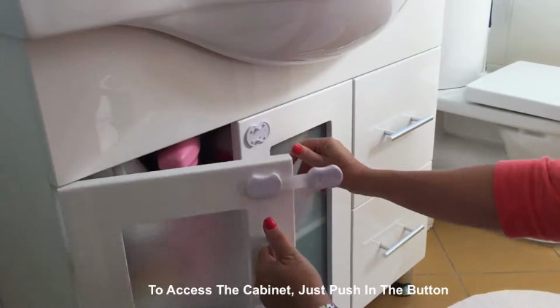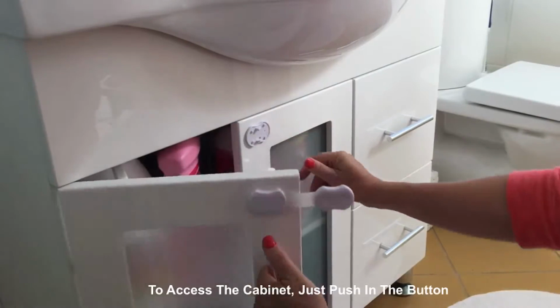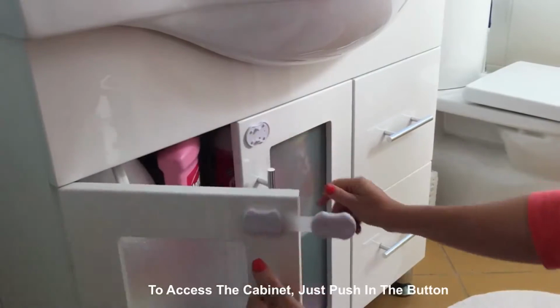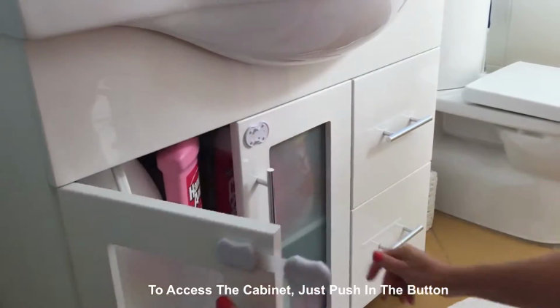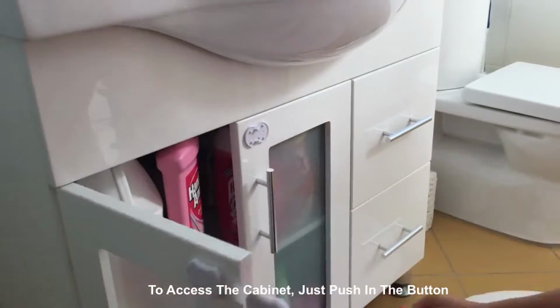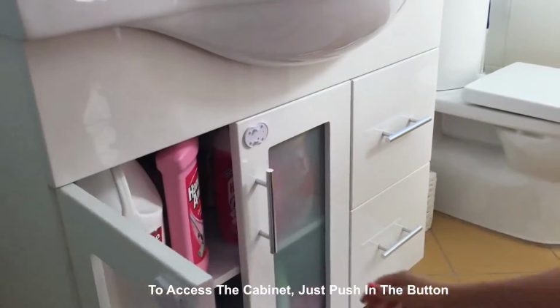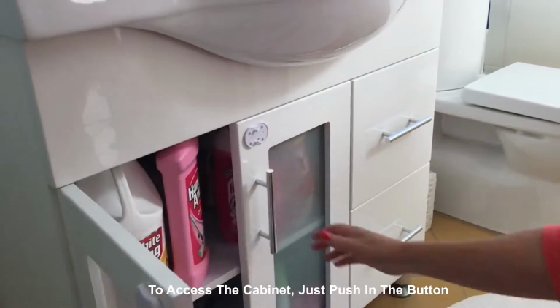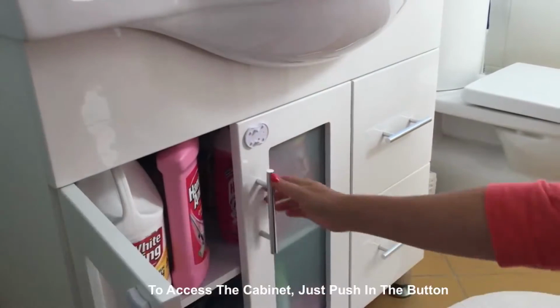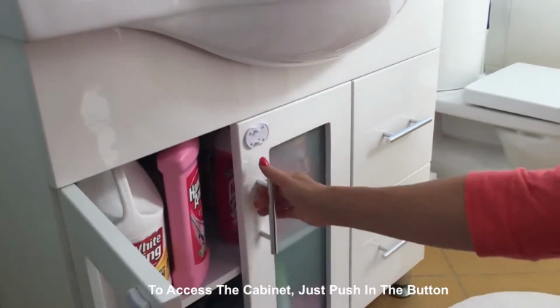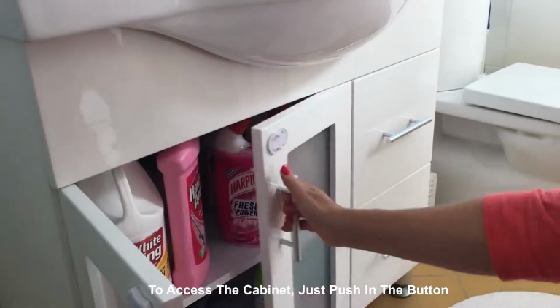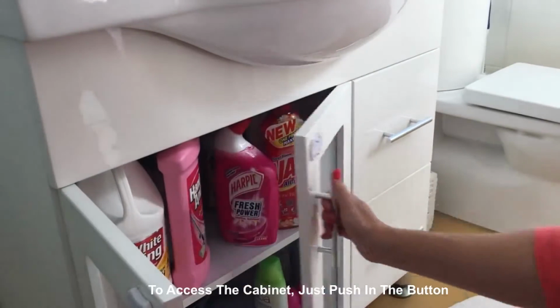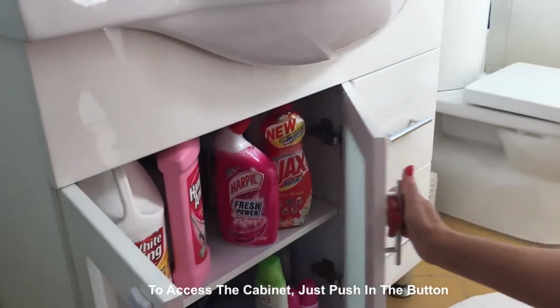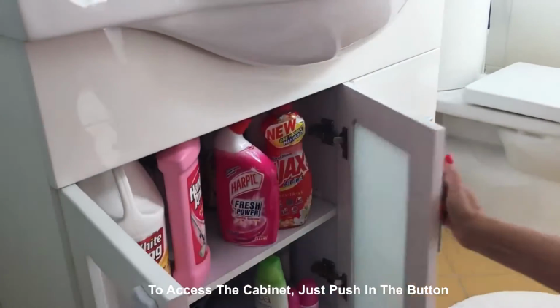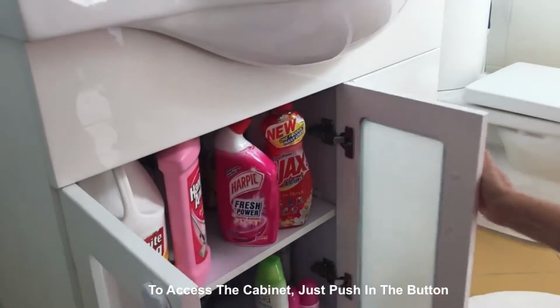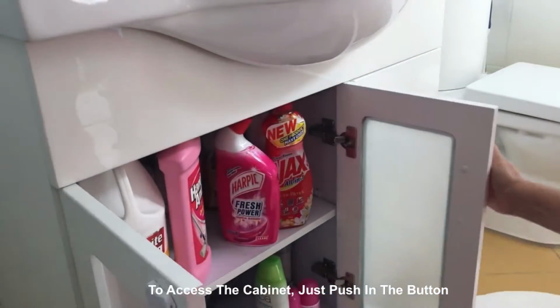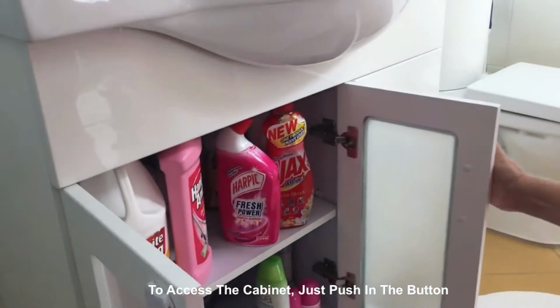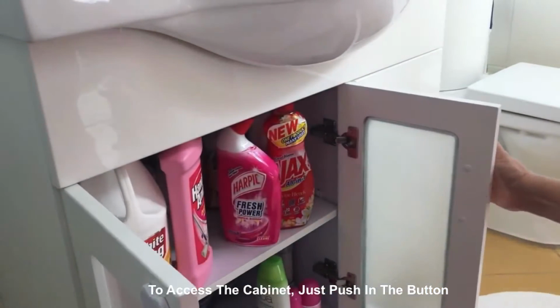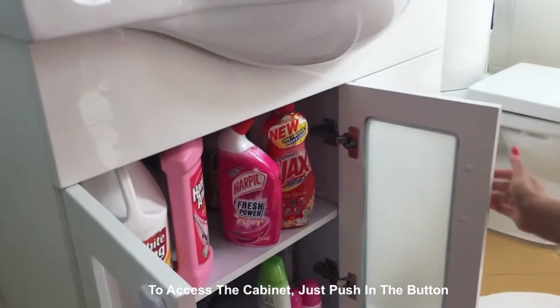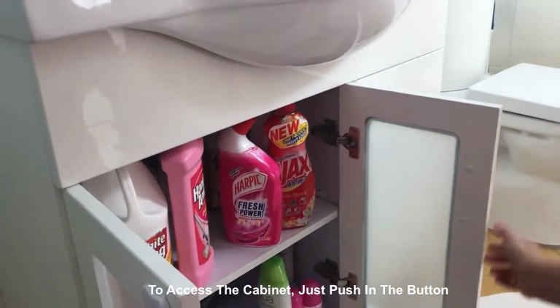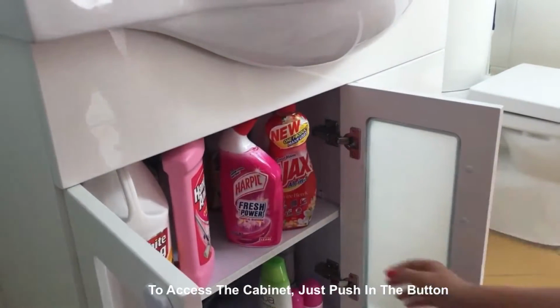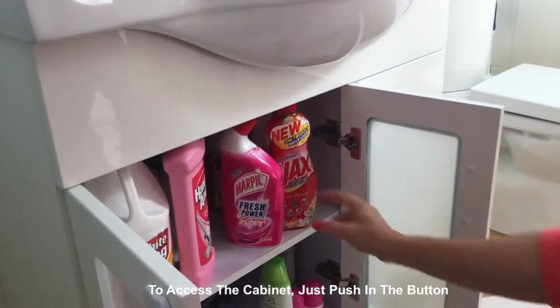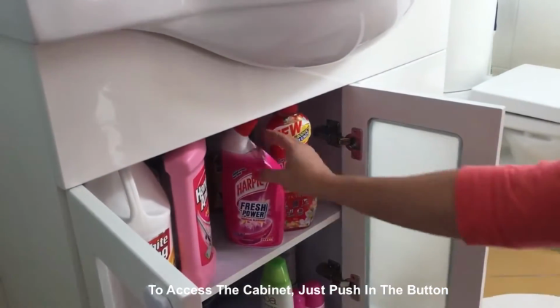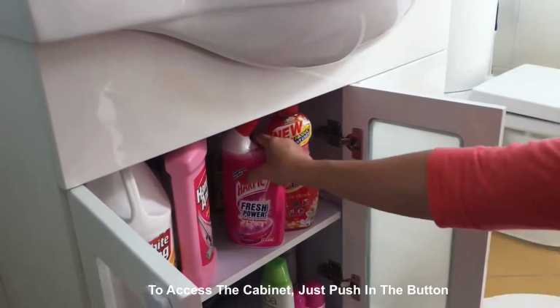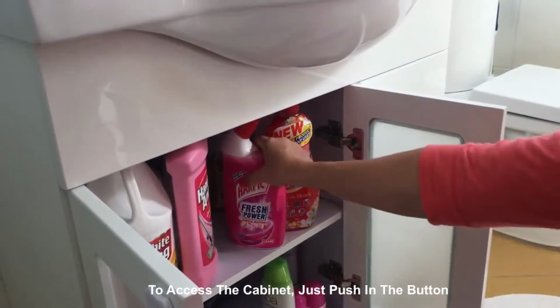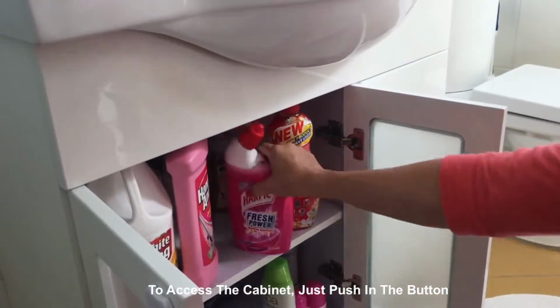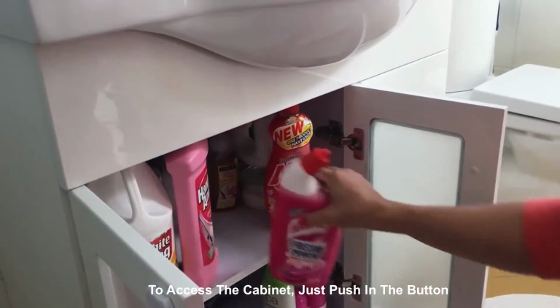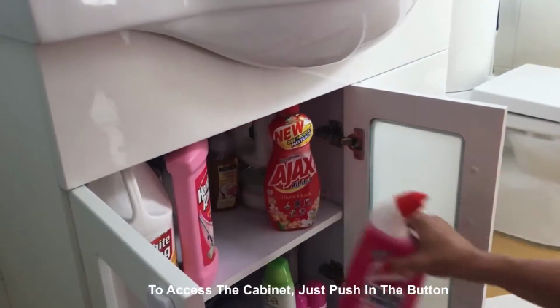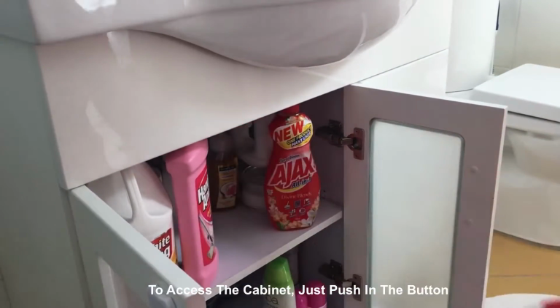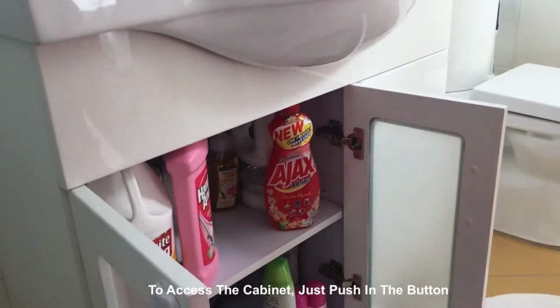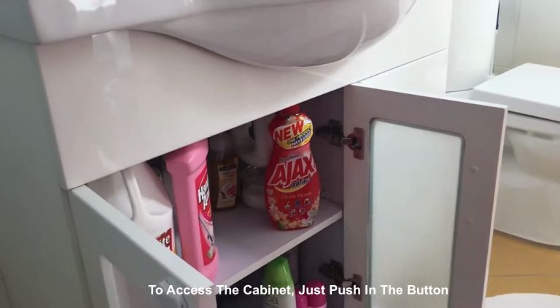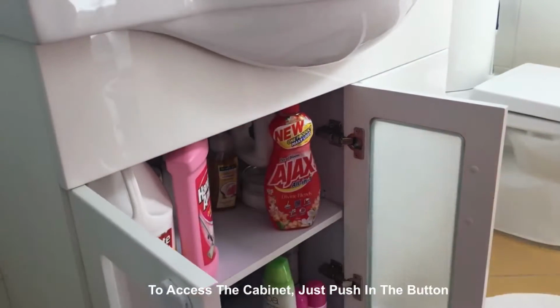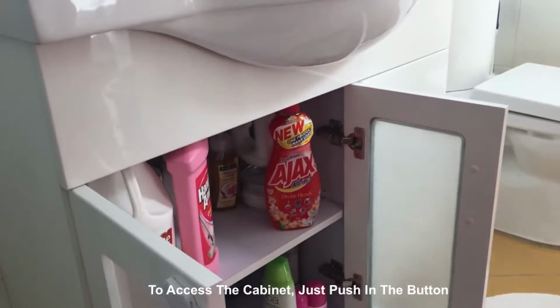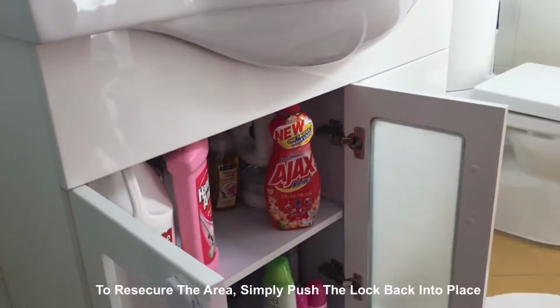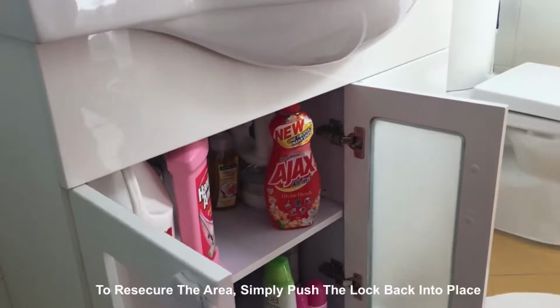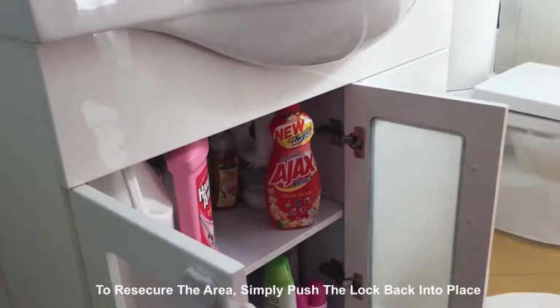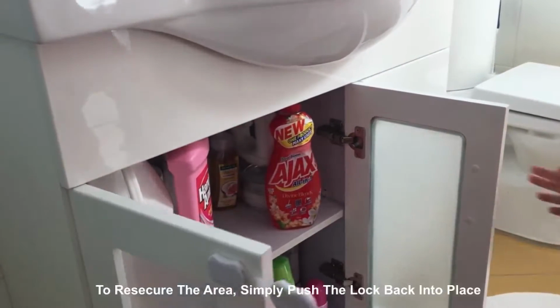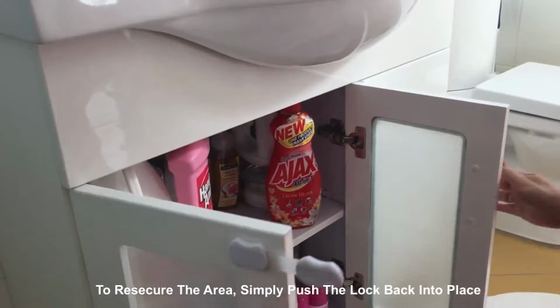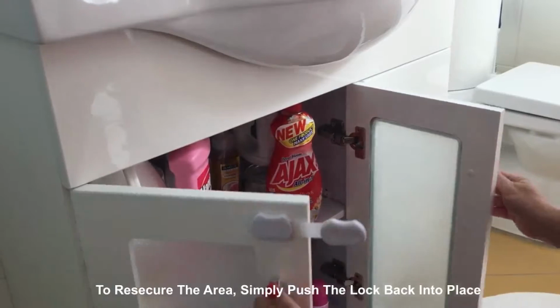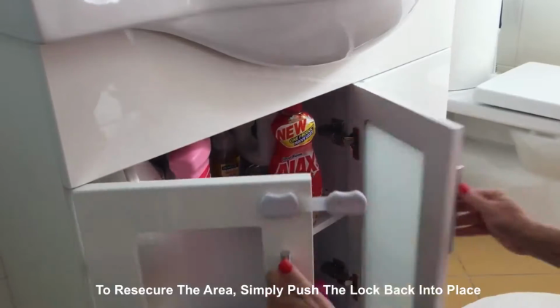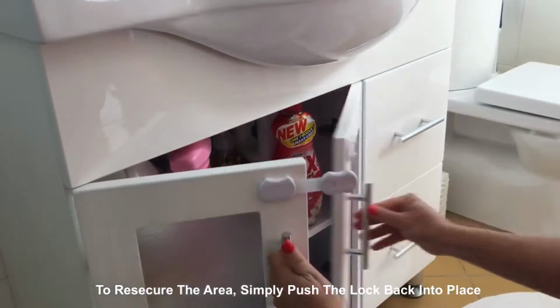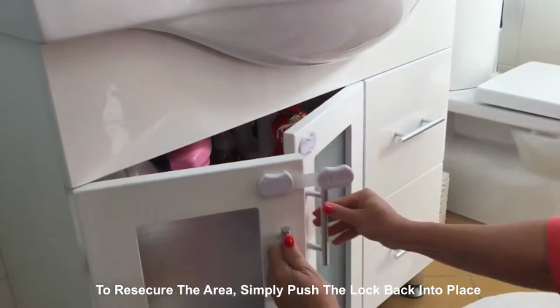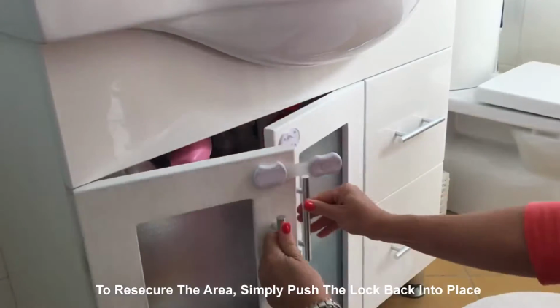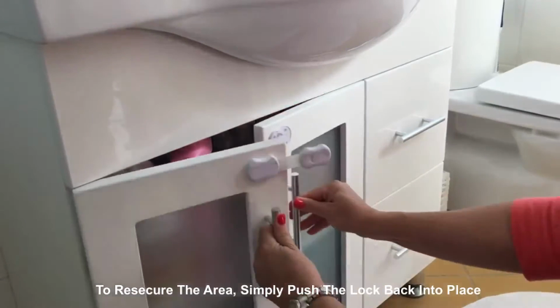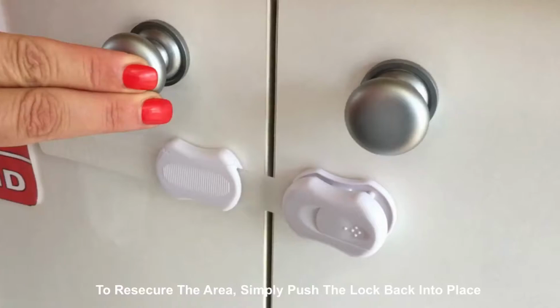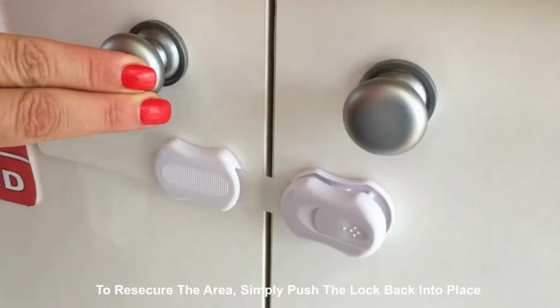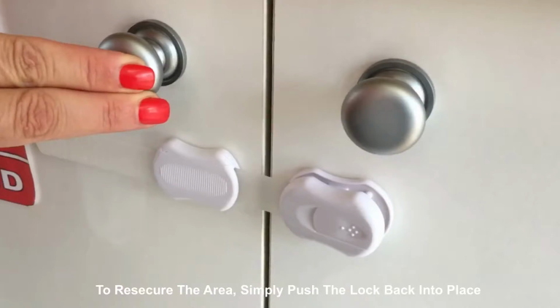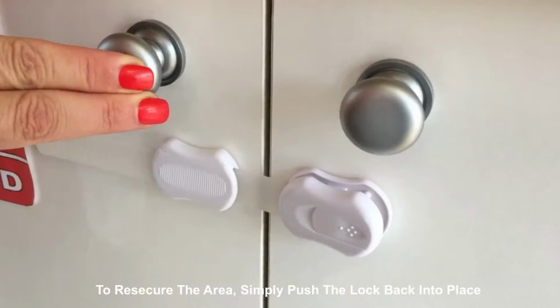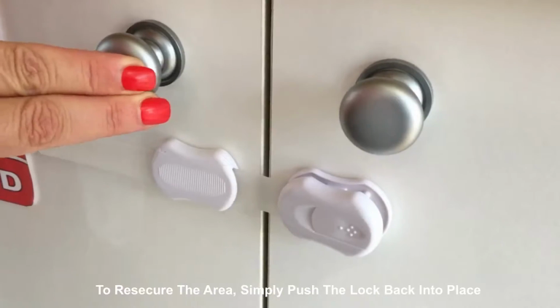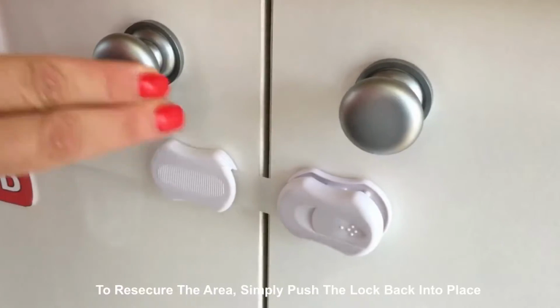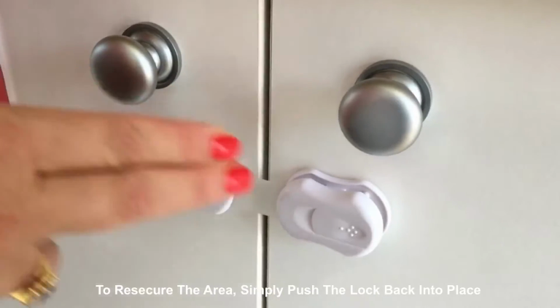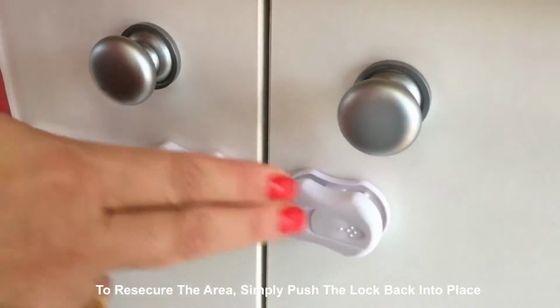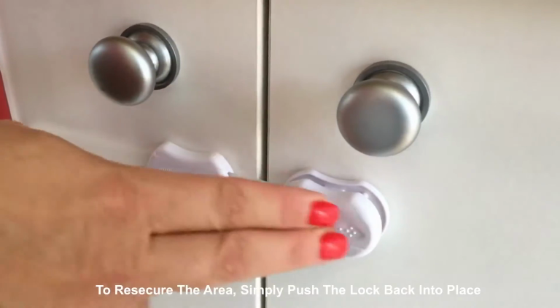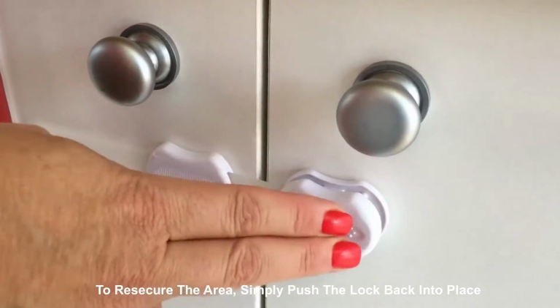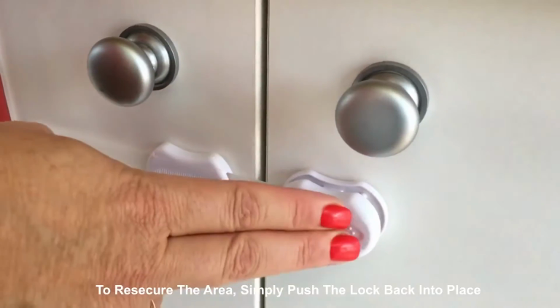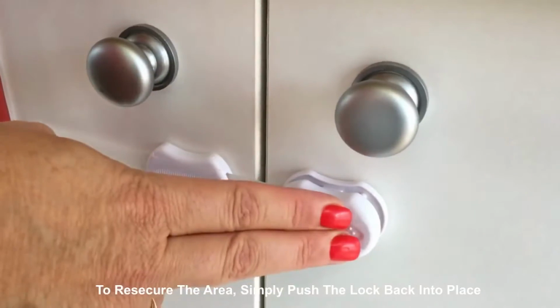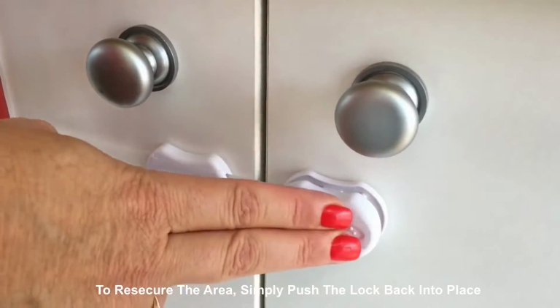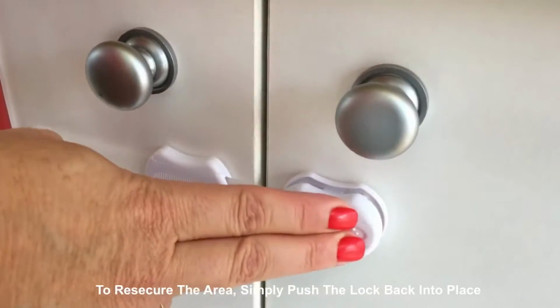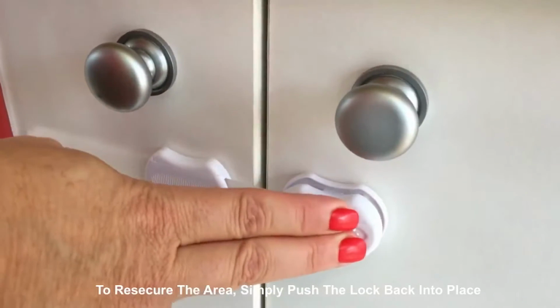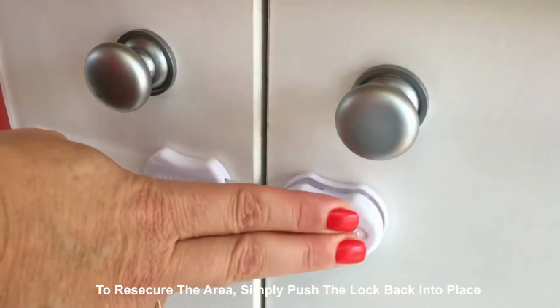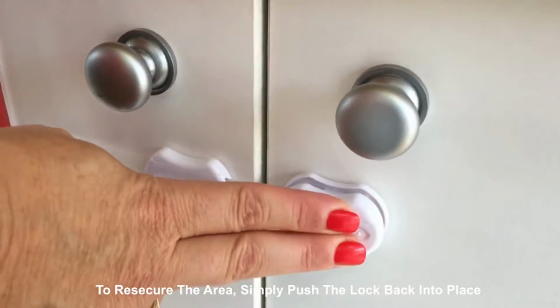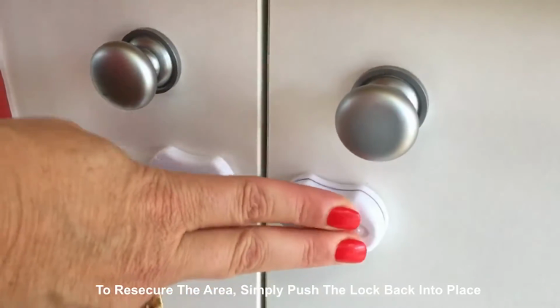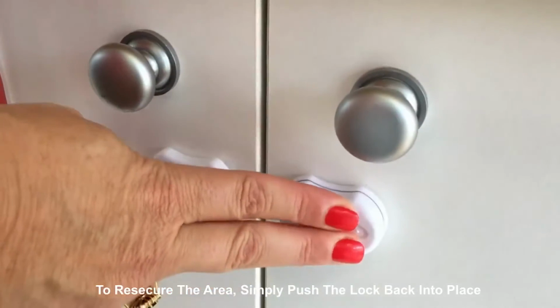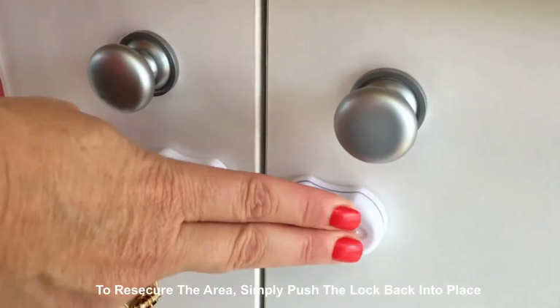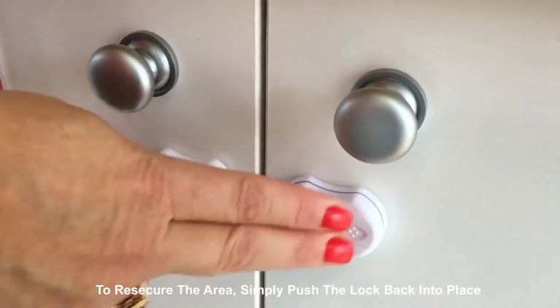To access the cabinet, just push in the button. To re-secure the area, simply push the lock back into place.